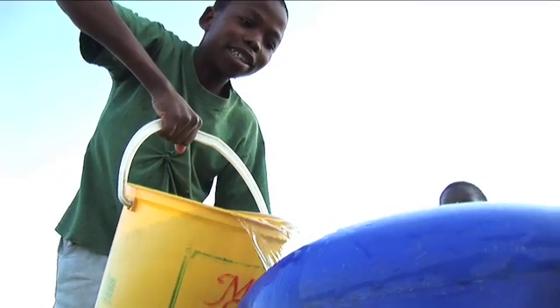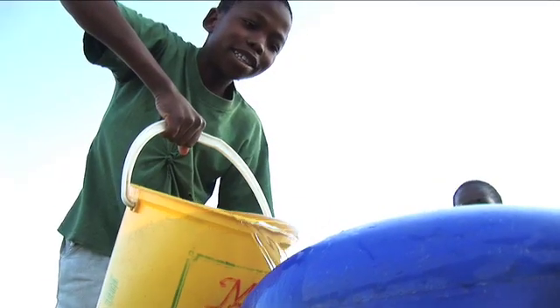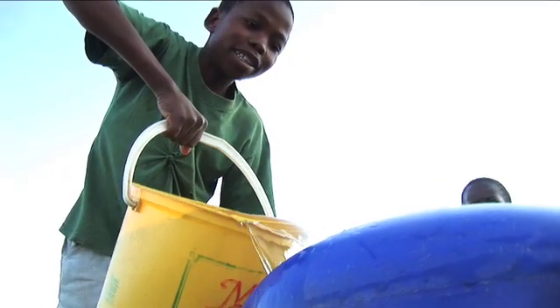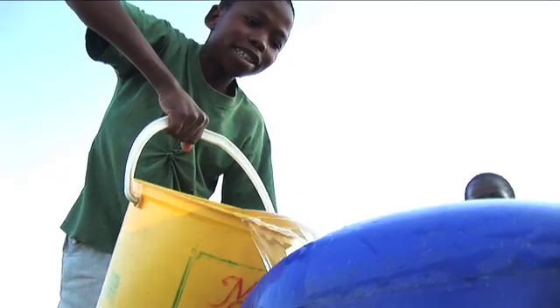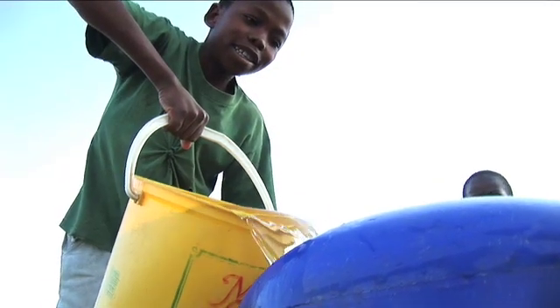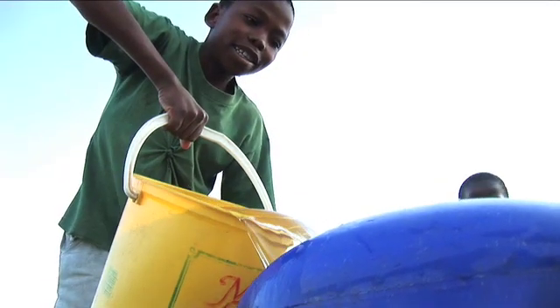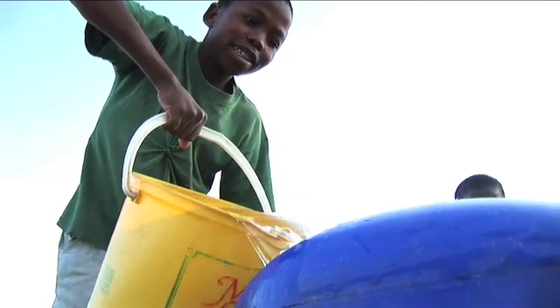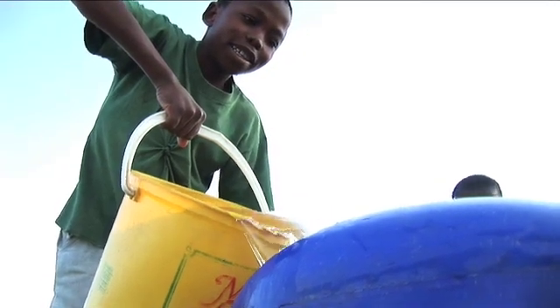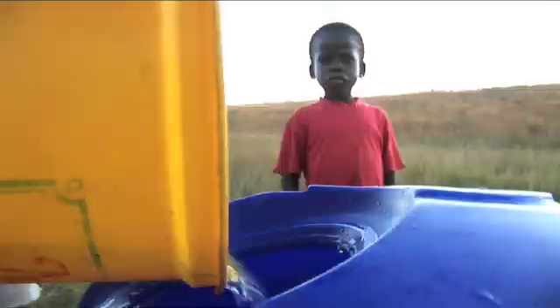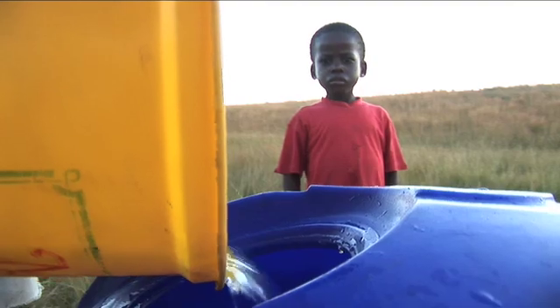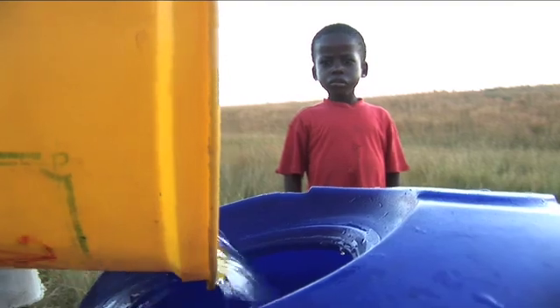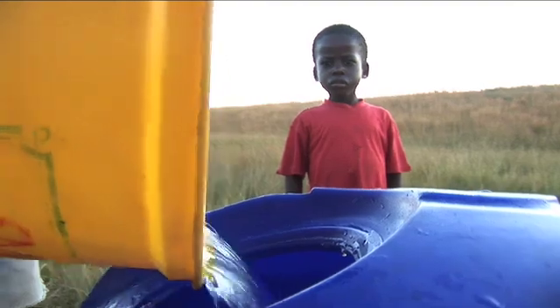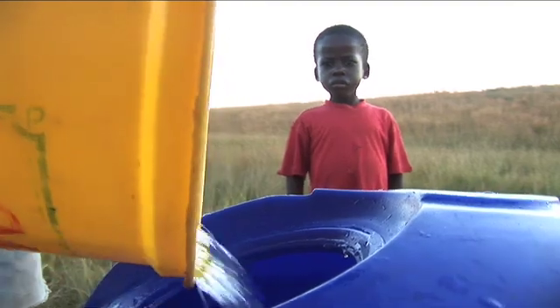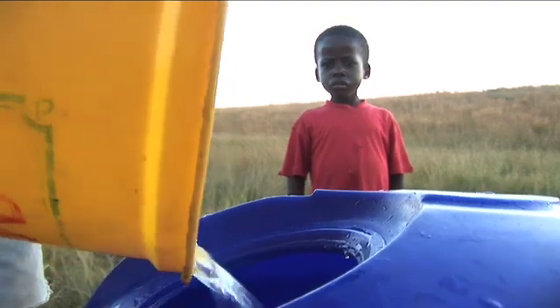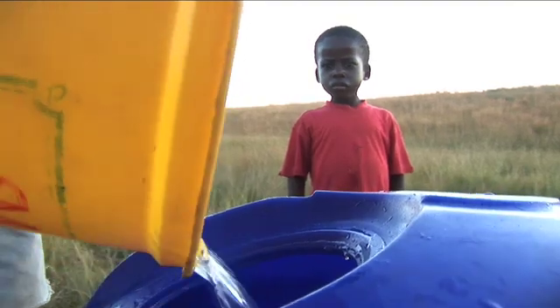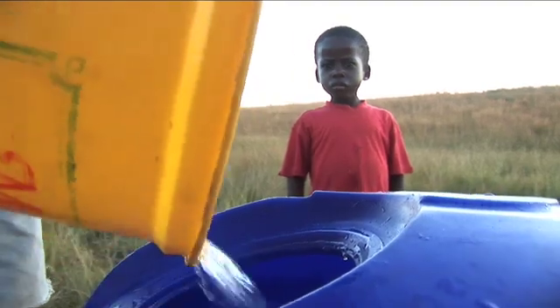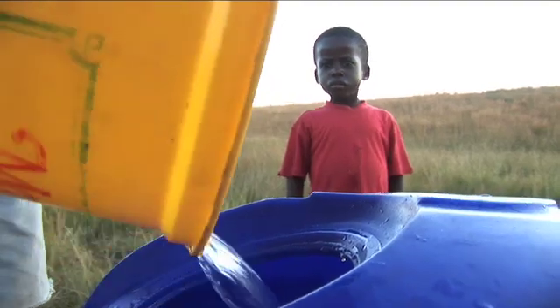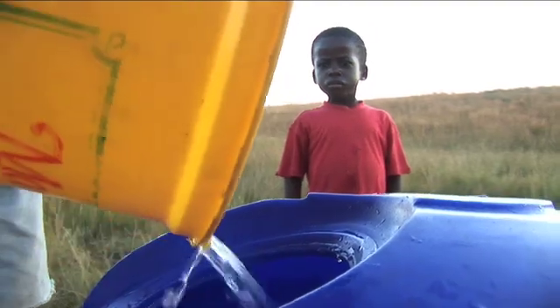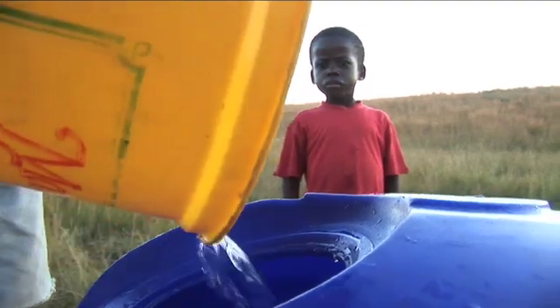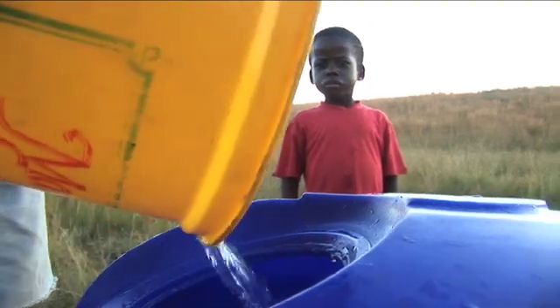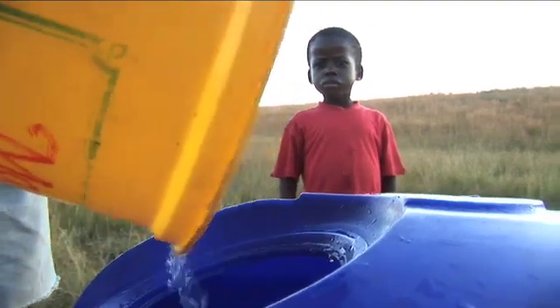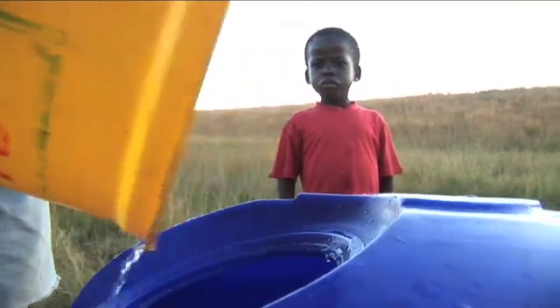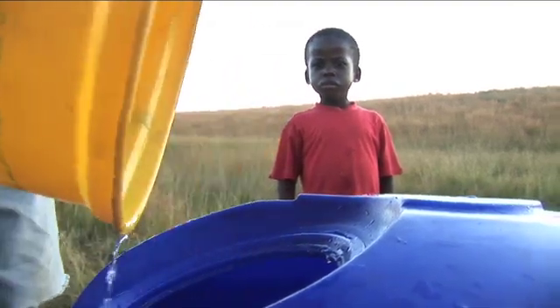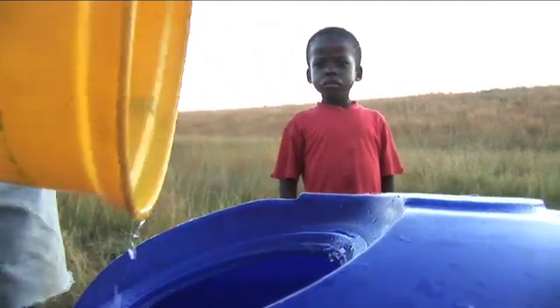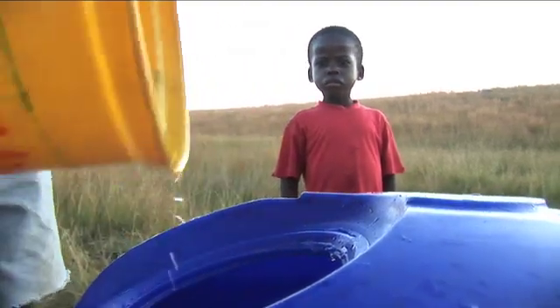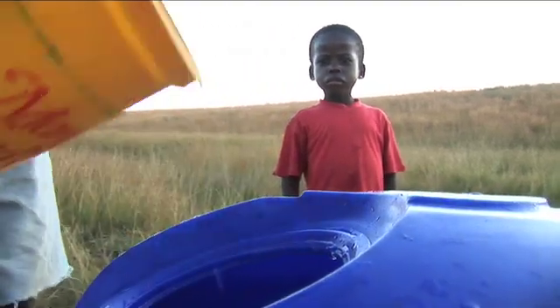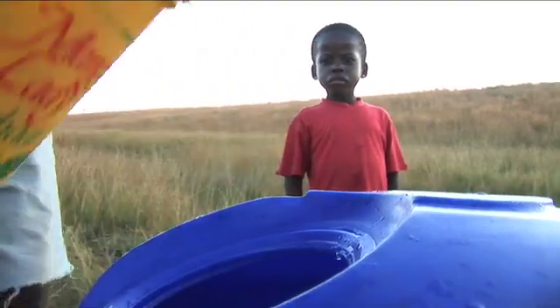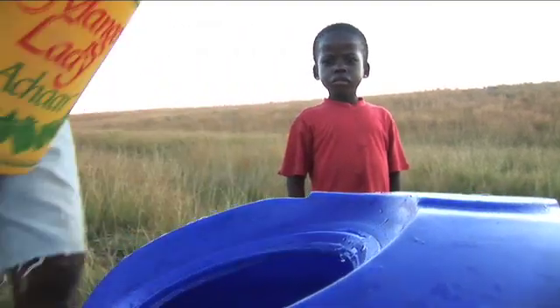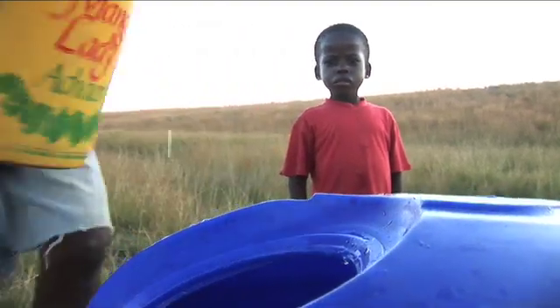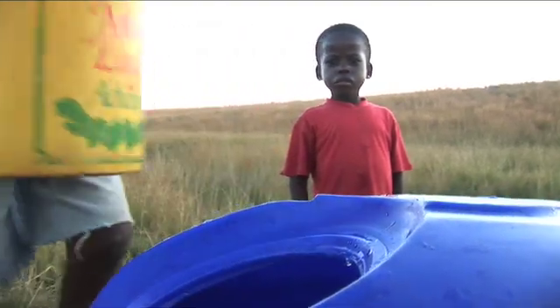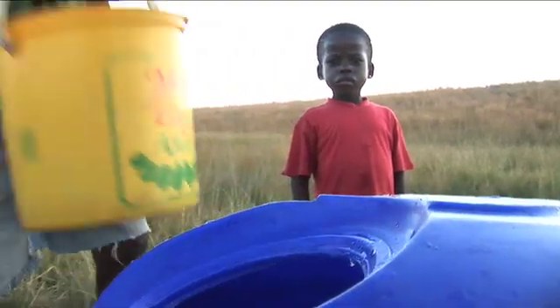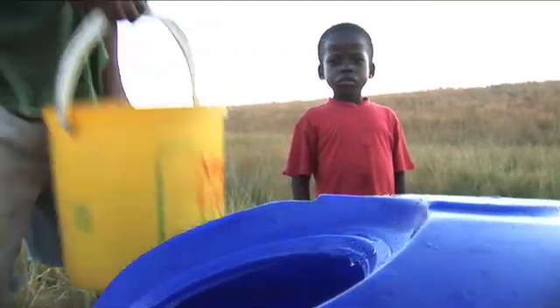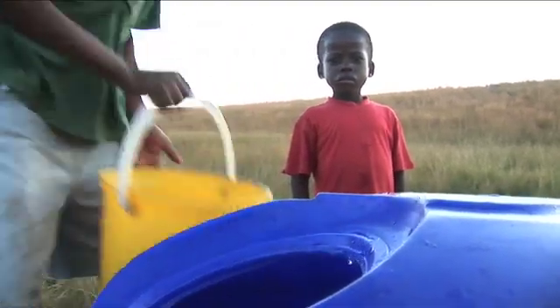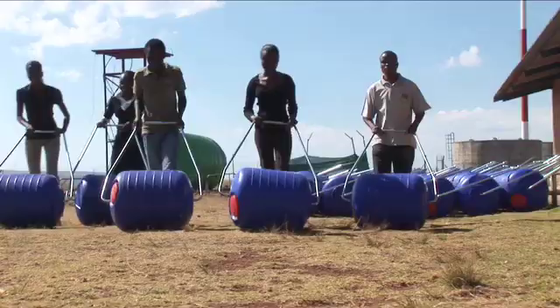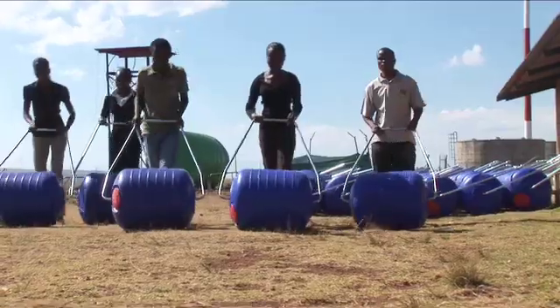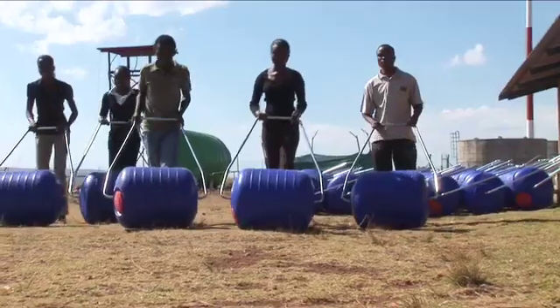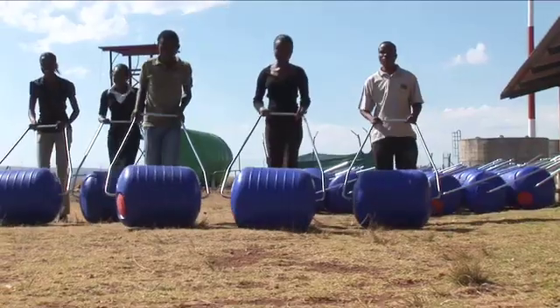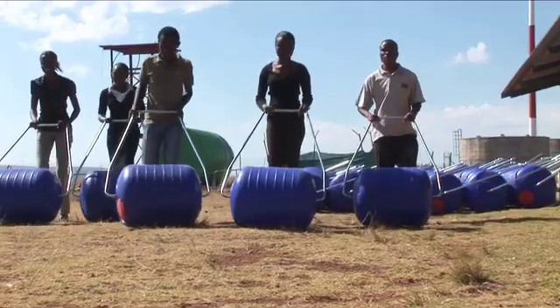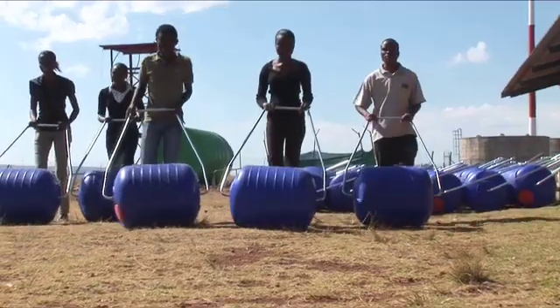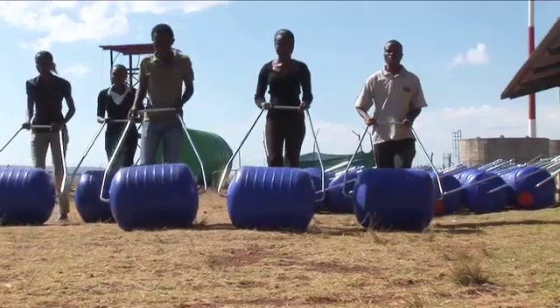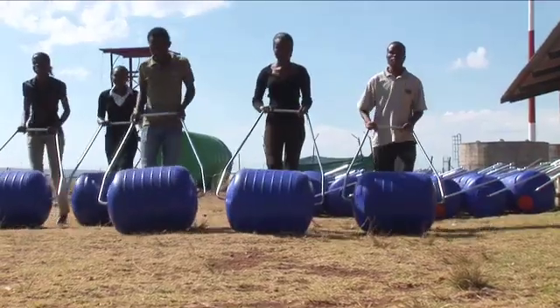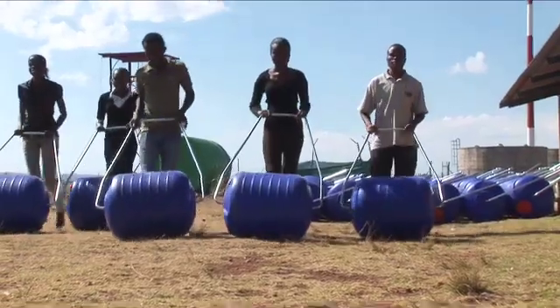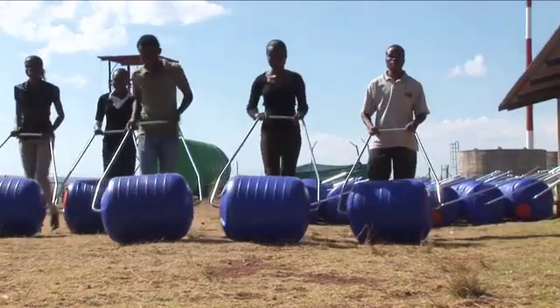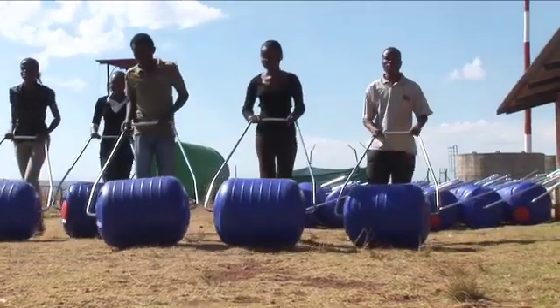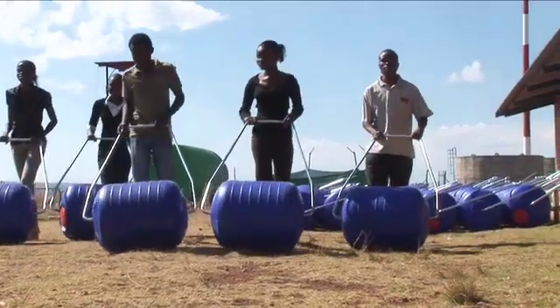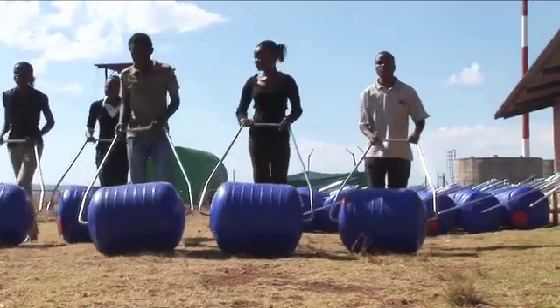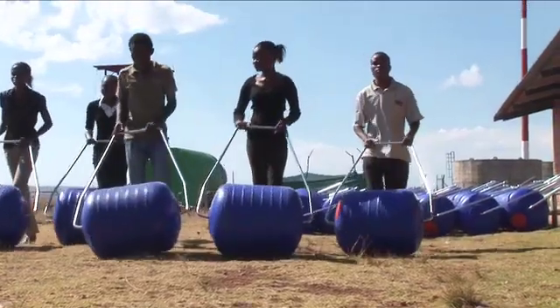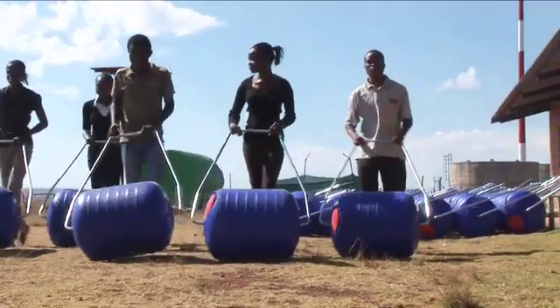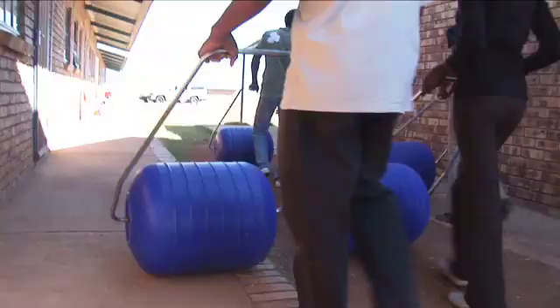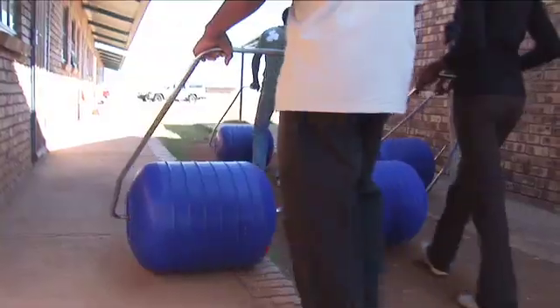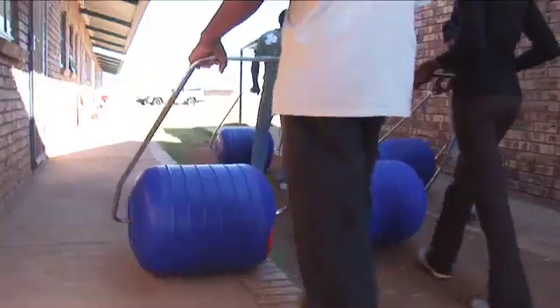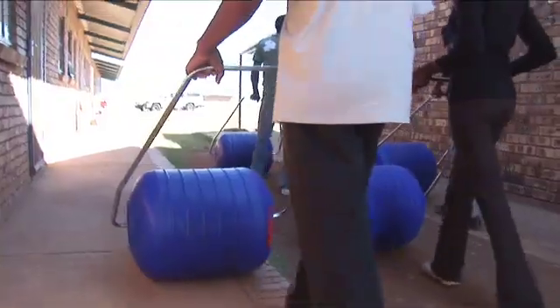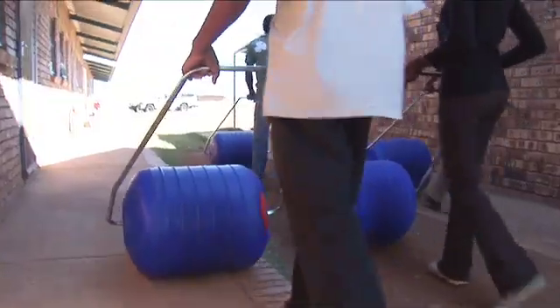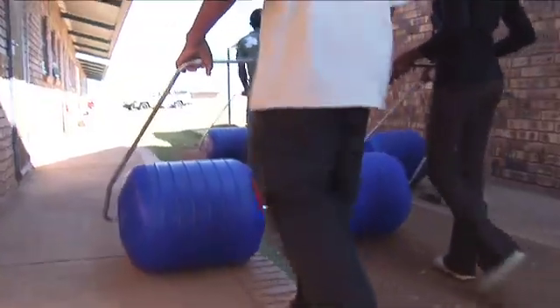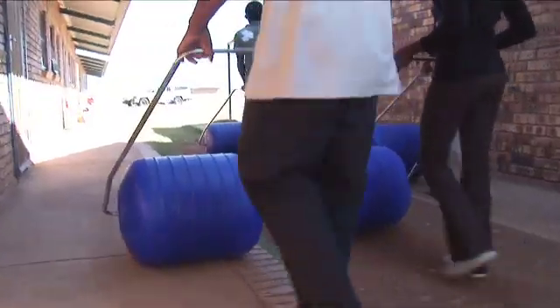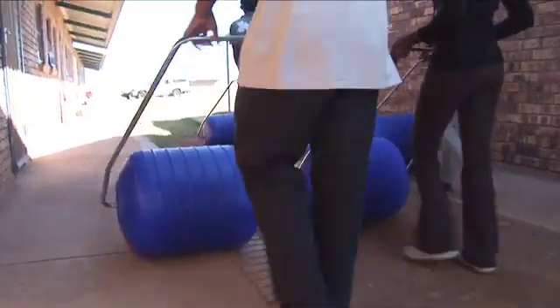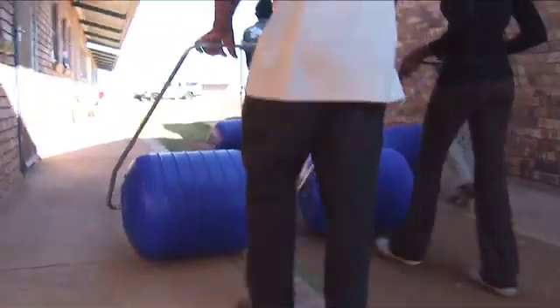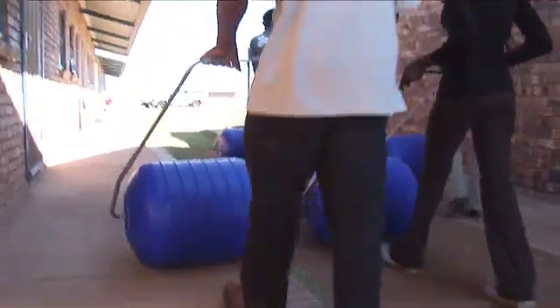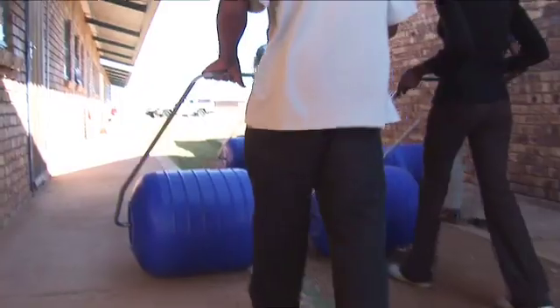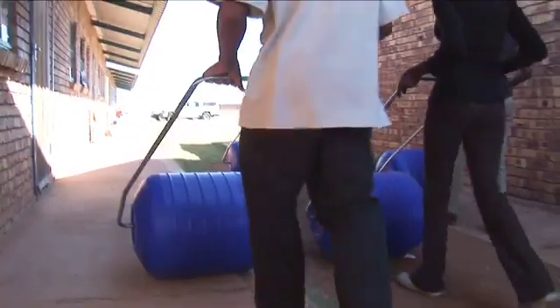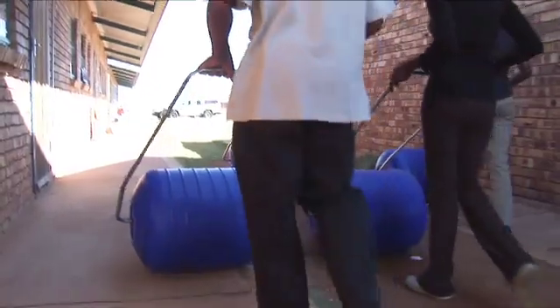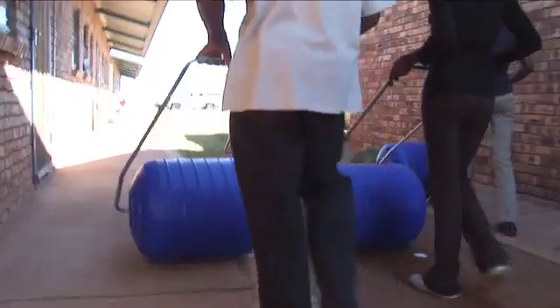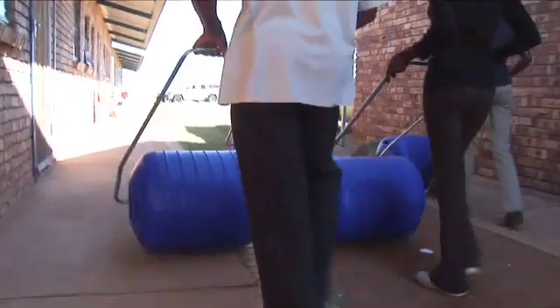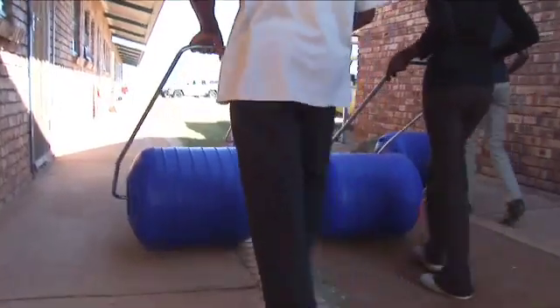This particular container can actually carry 24 gallons. Today we are handing out a hundred of these HIPAA water rollers.